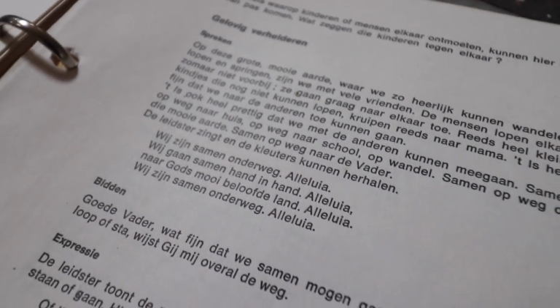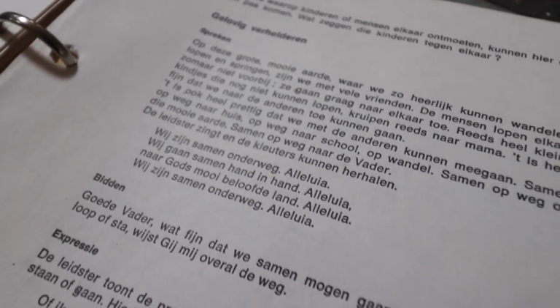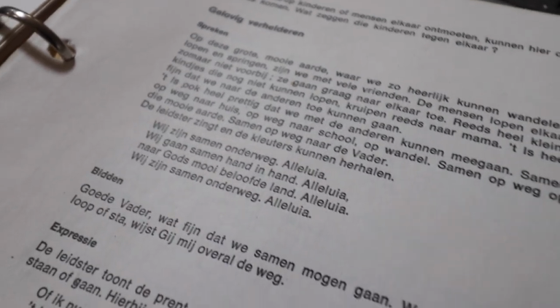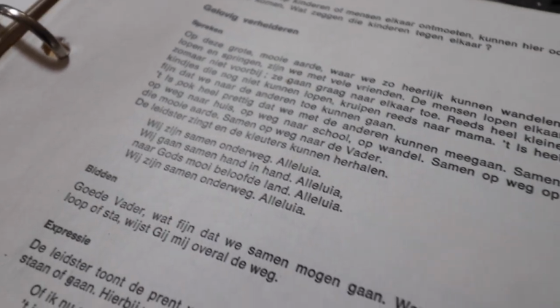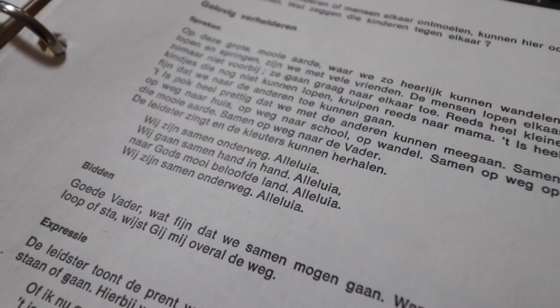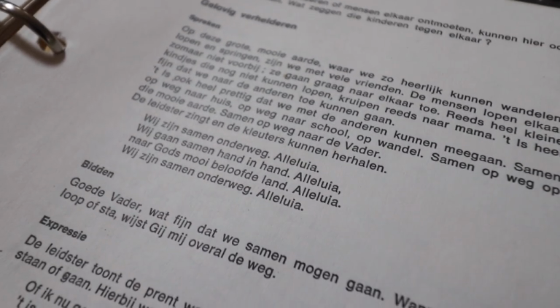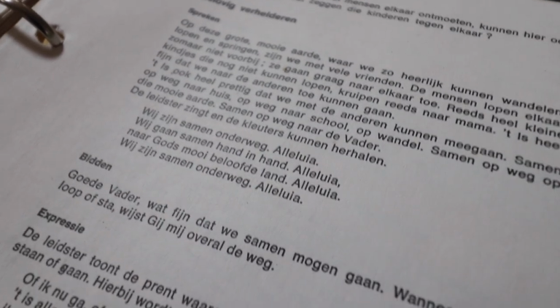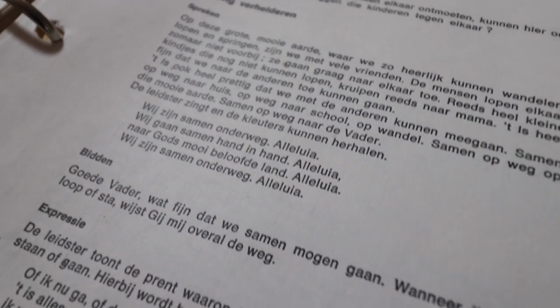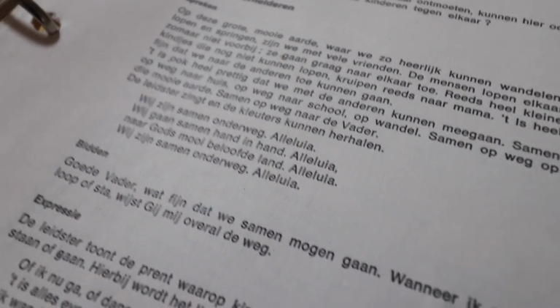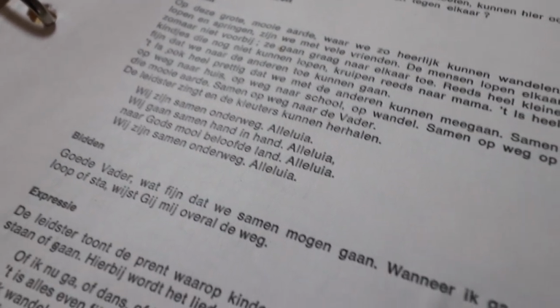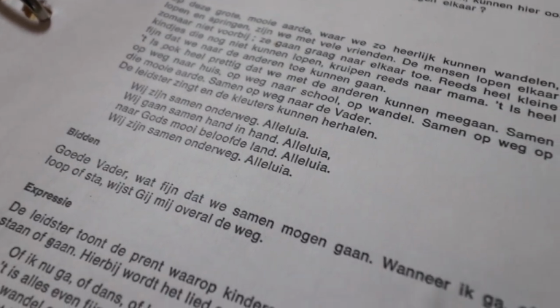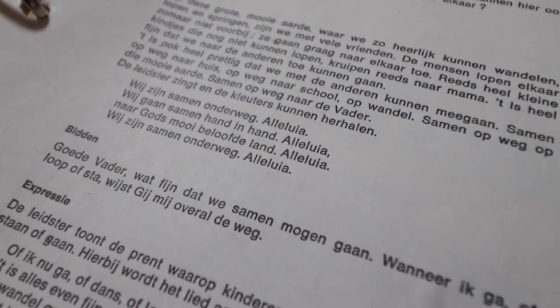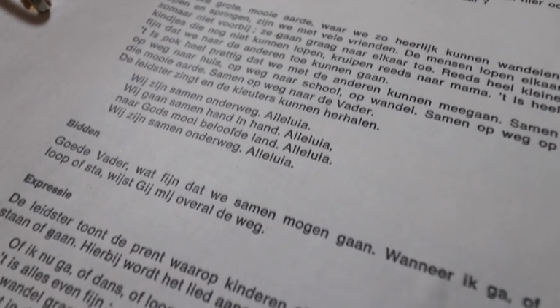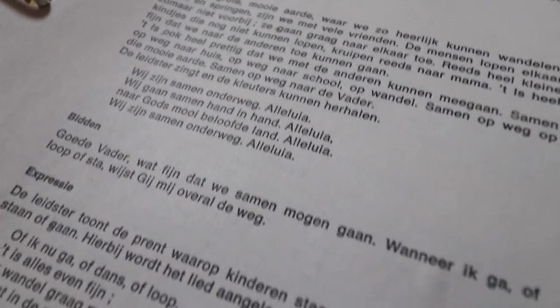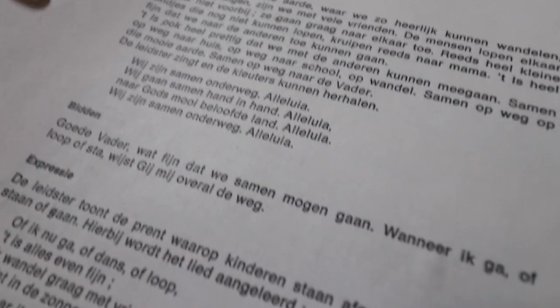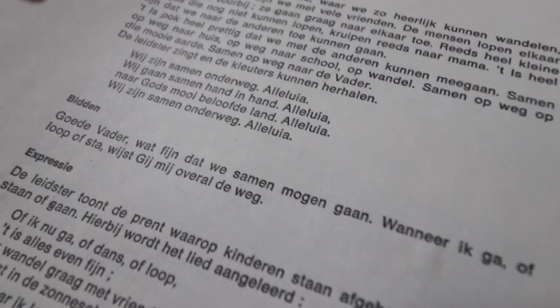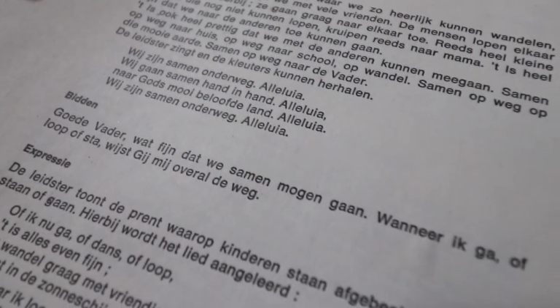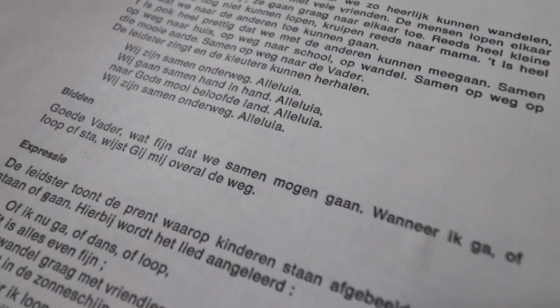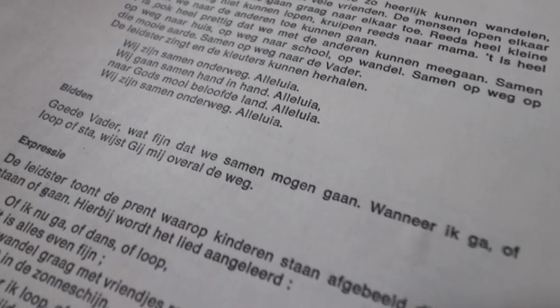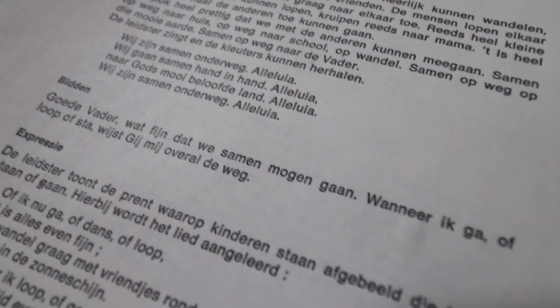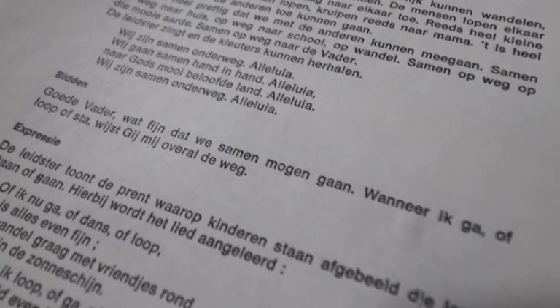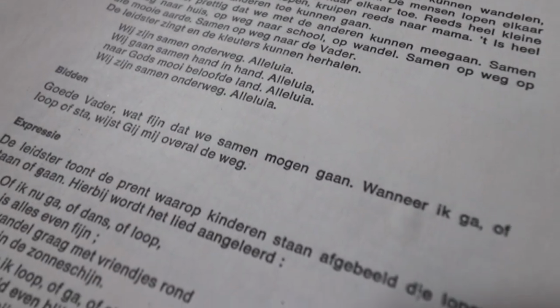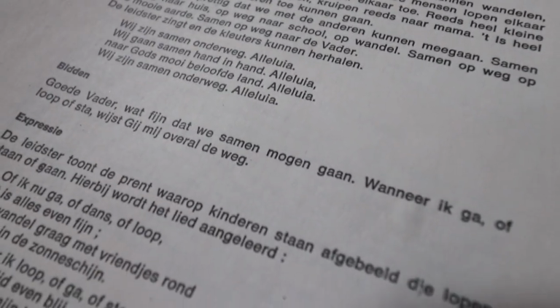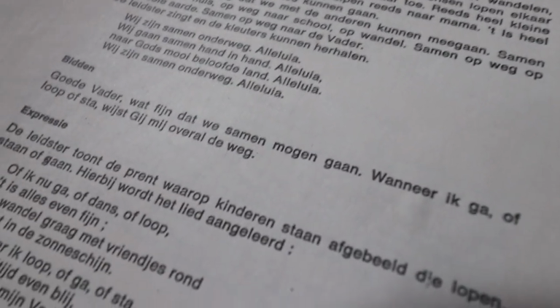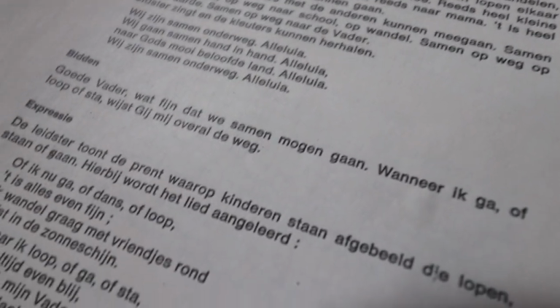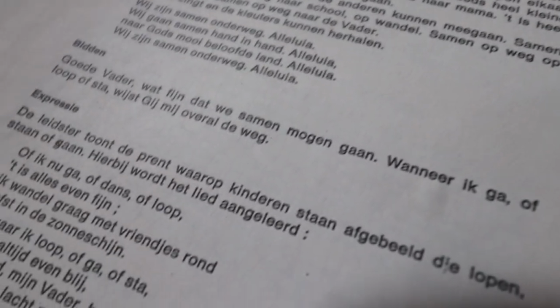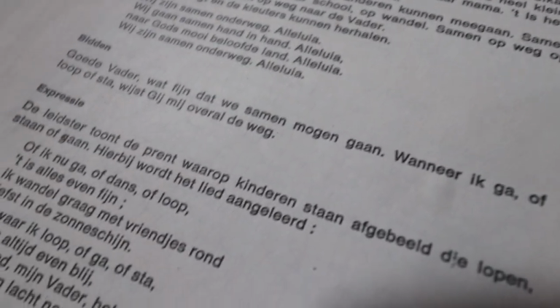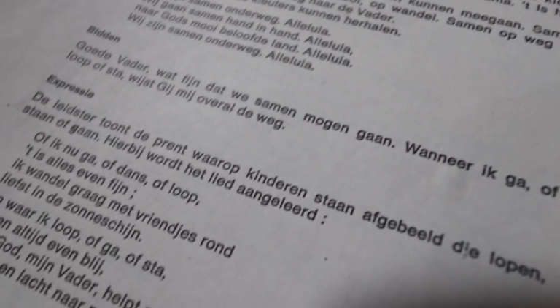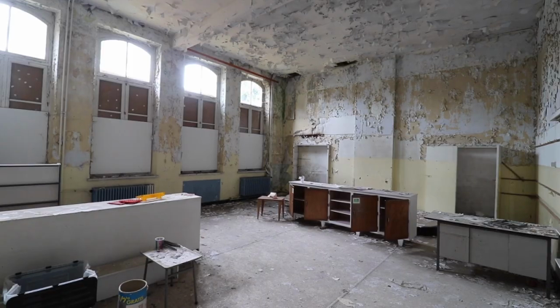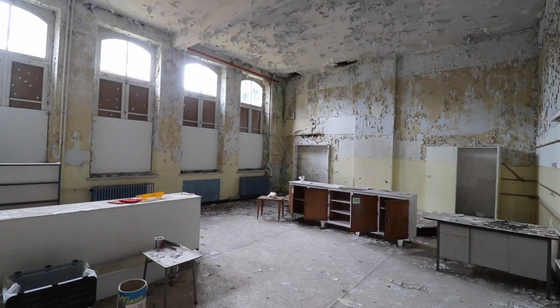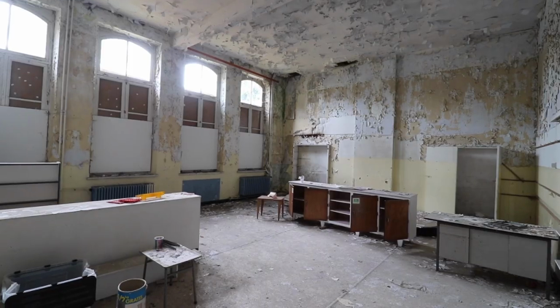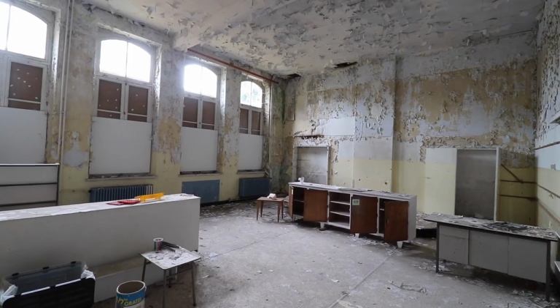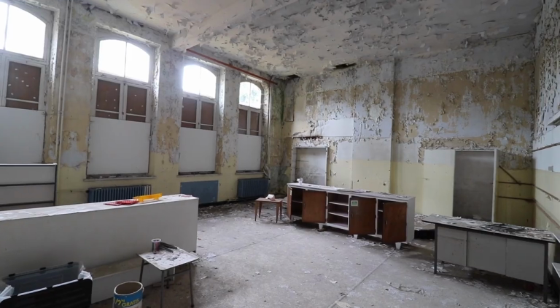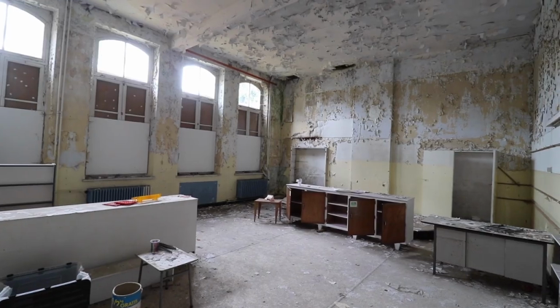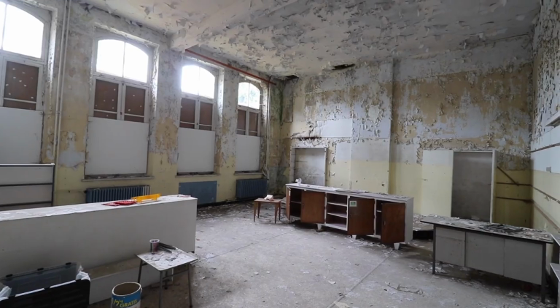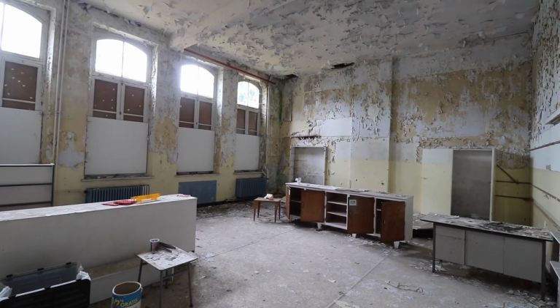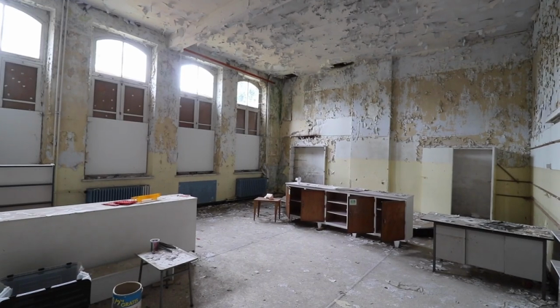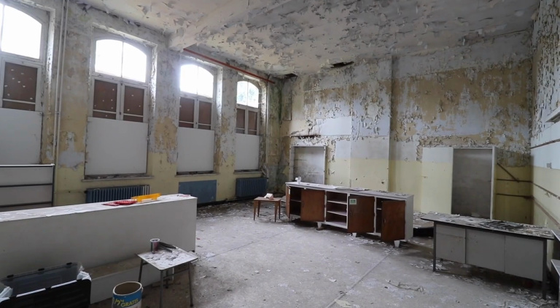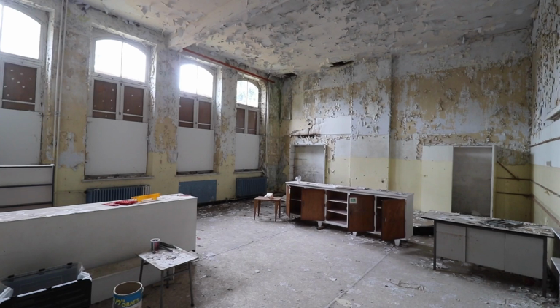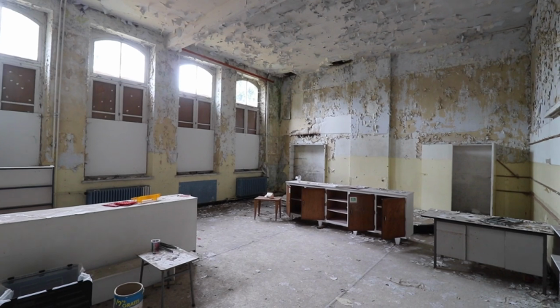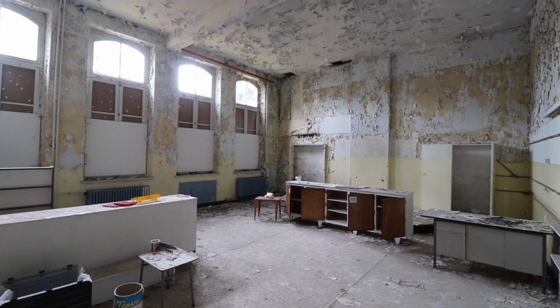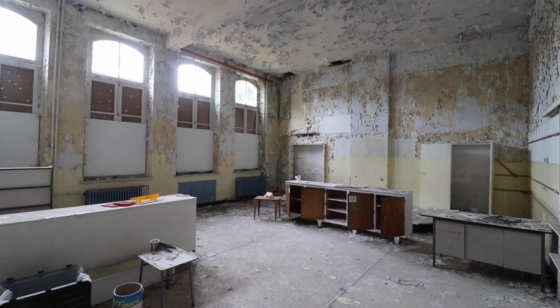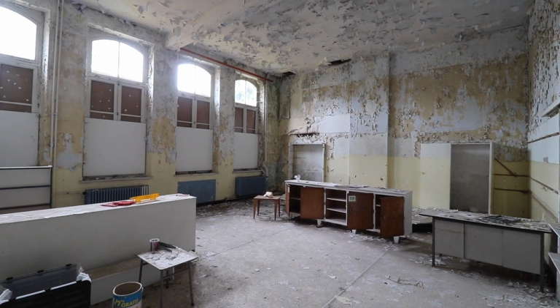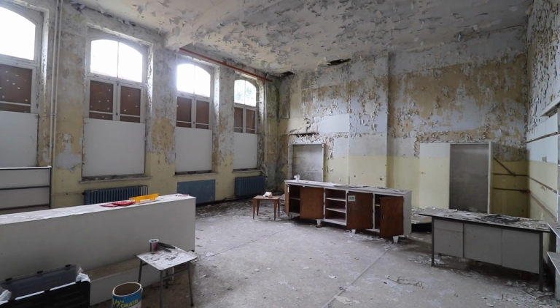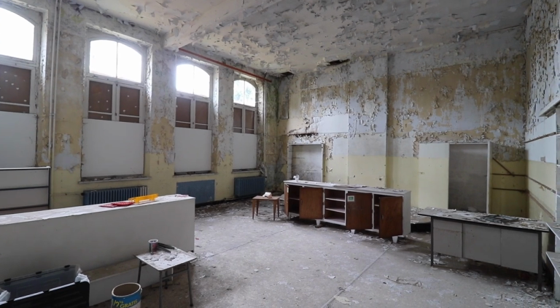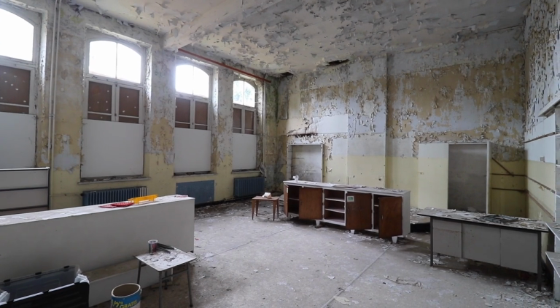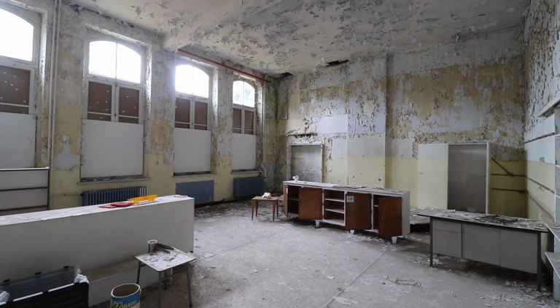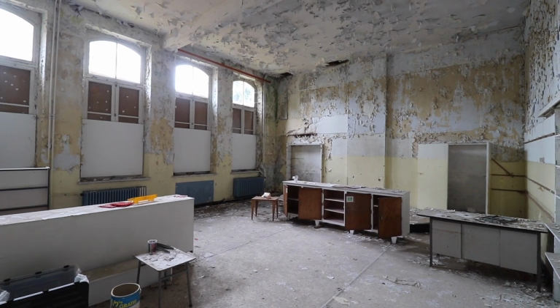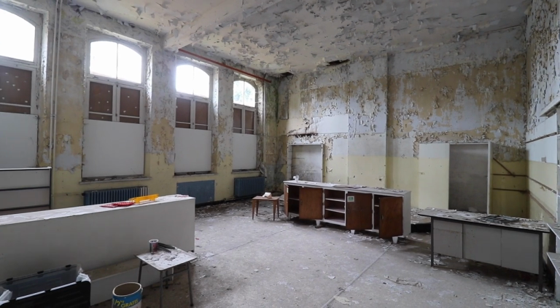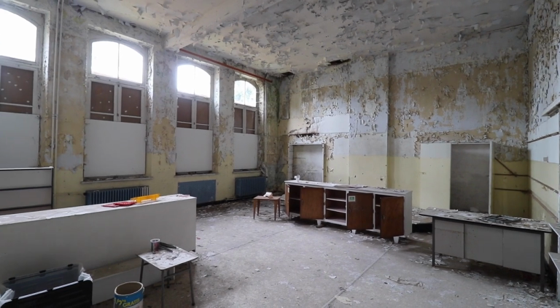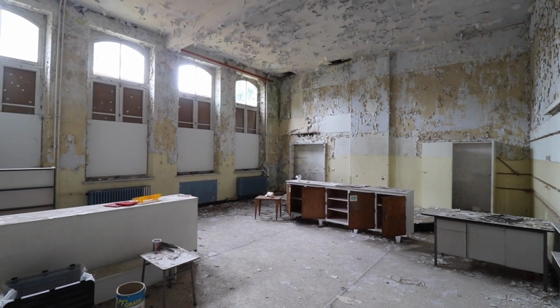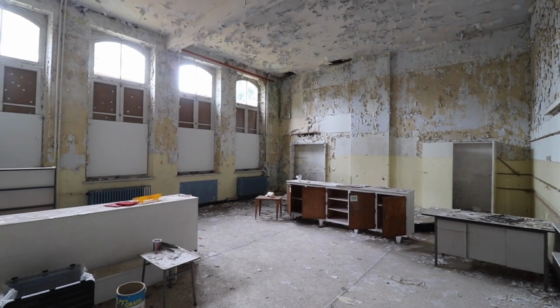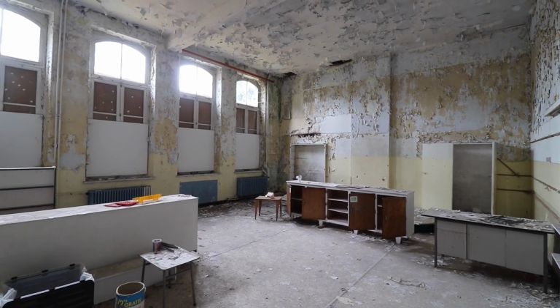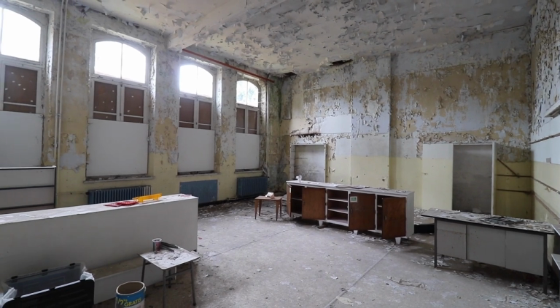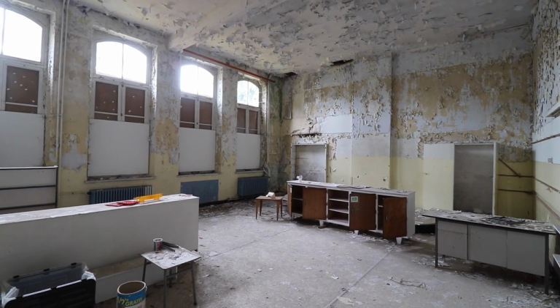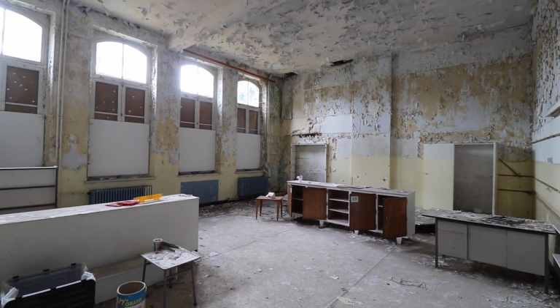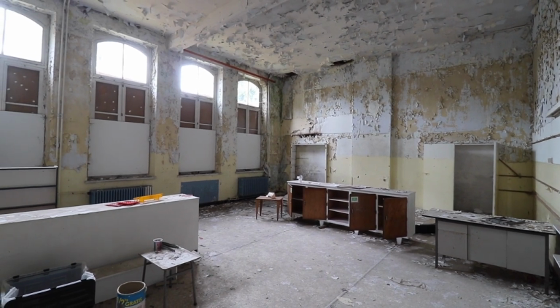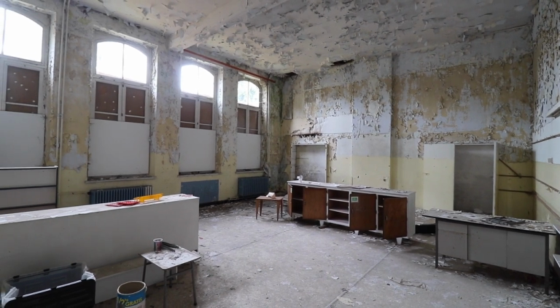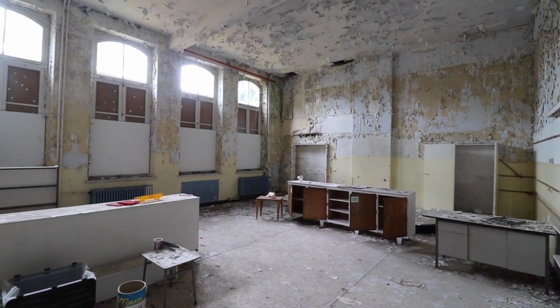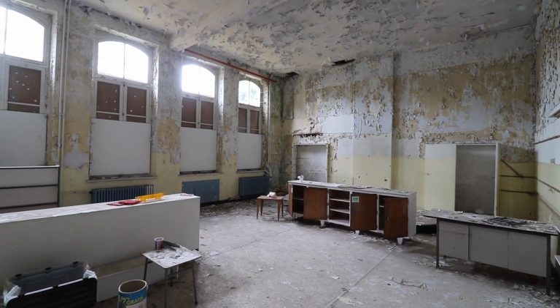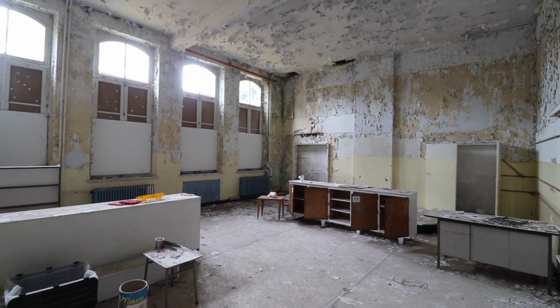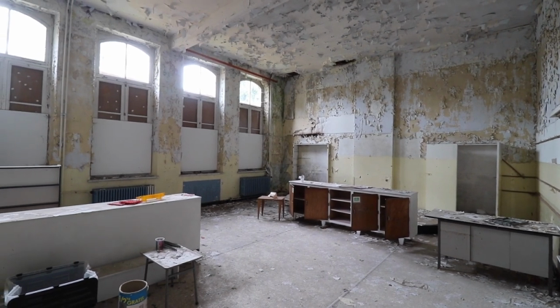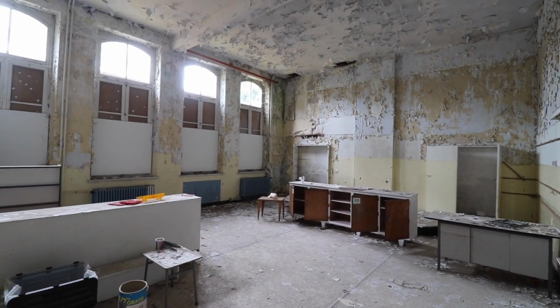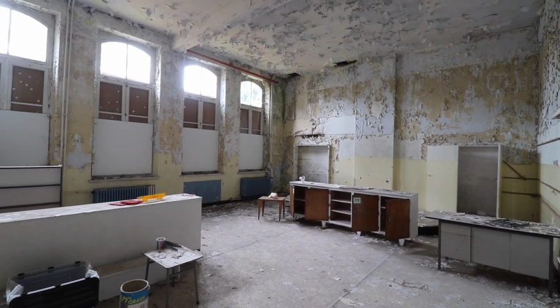It's quite weird seeing all this personal stuff thrown around throughout the building. Why this happened is unknown to us. But let's take a look at the history of this place.